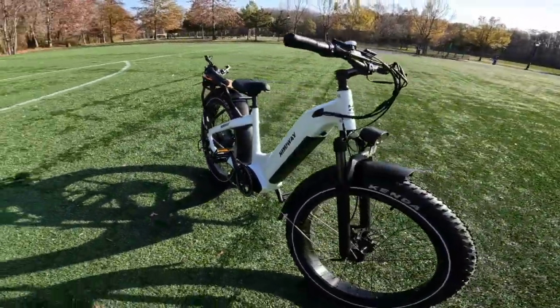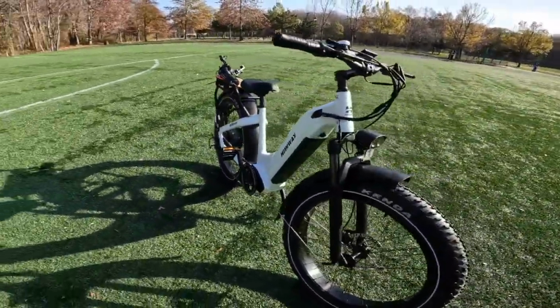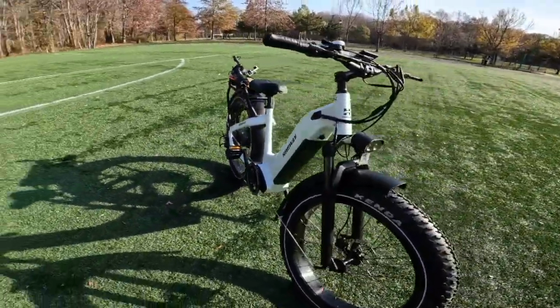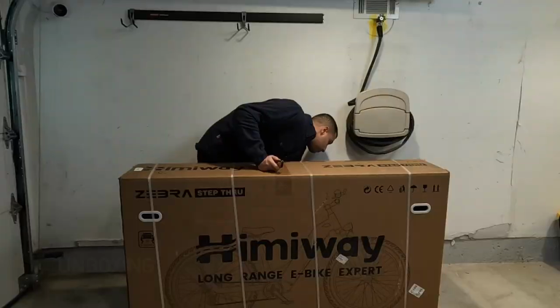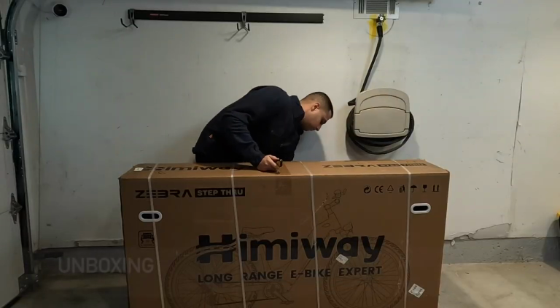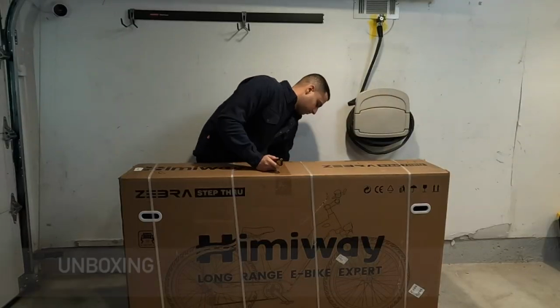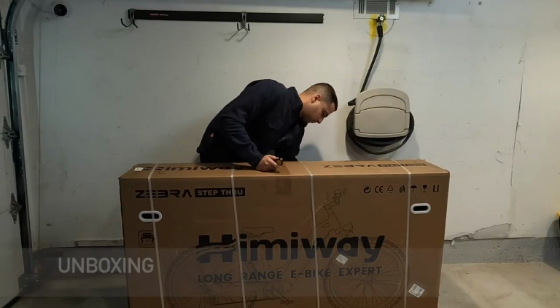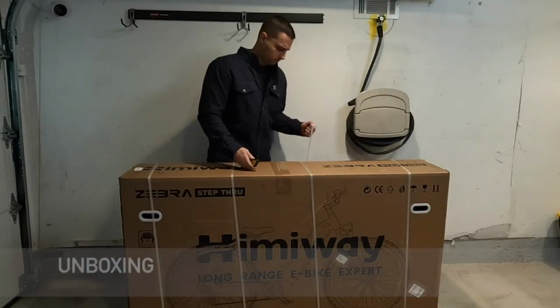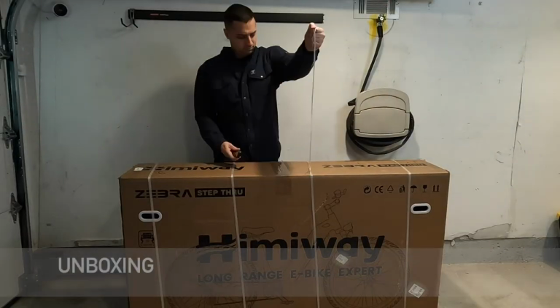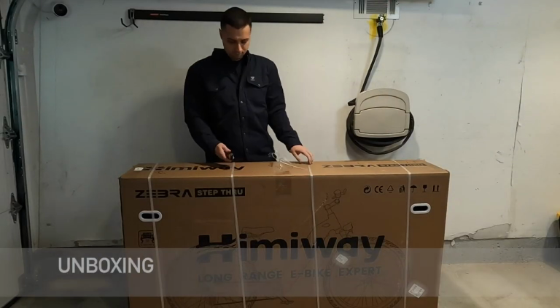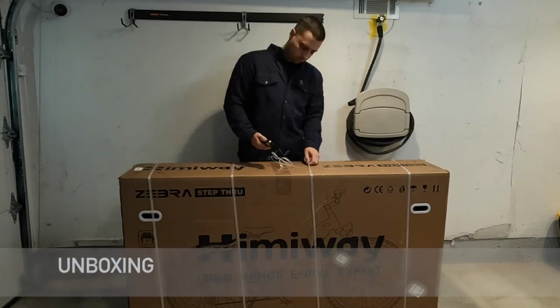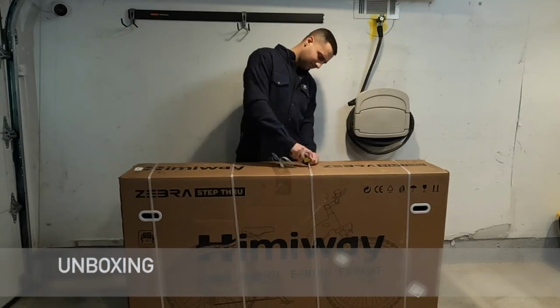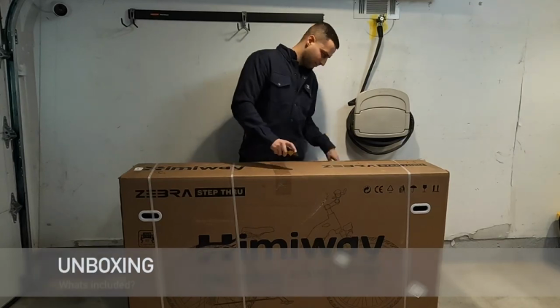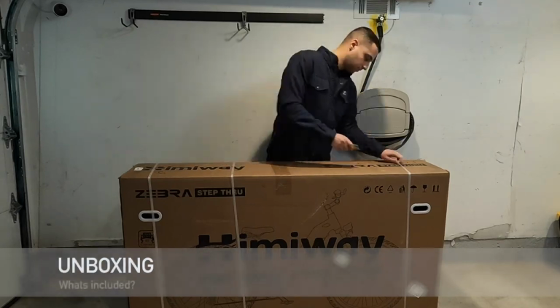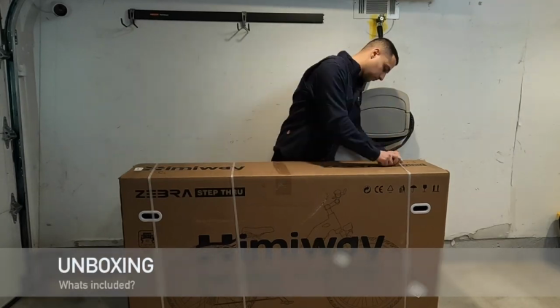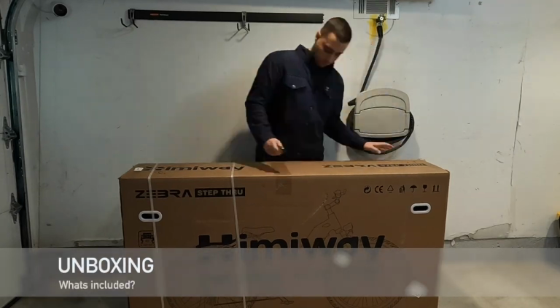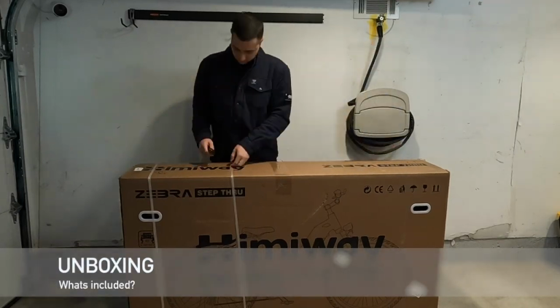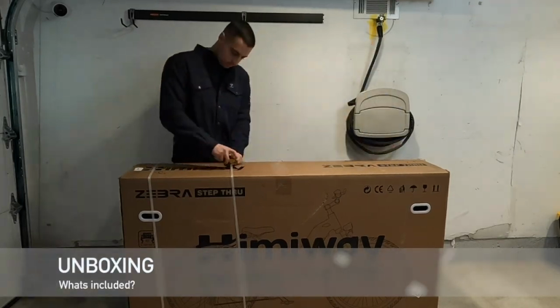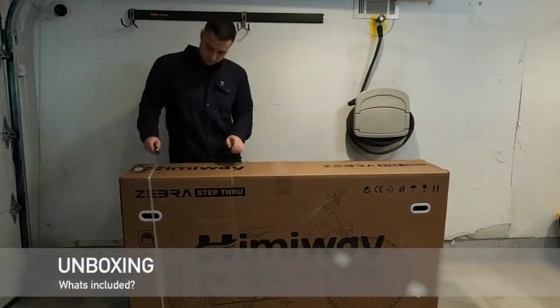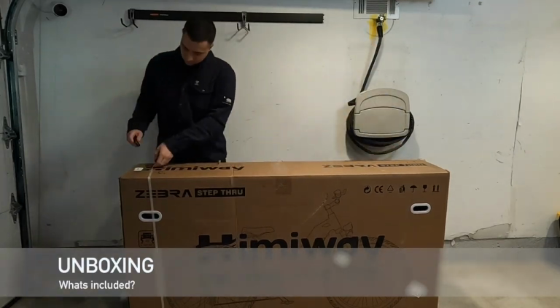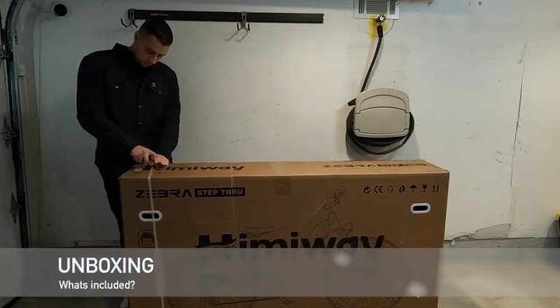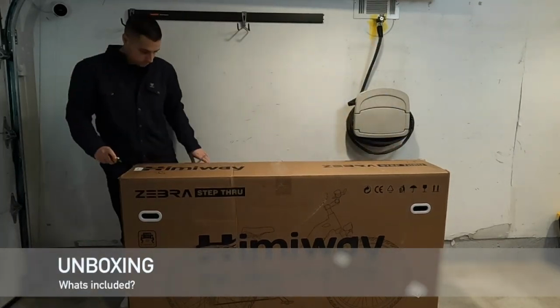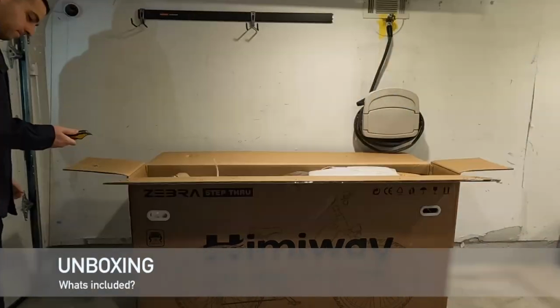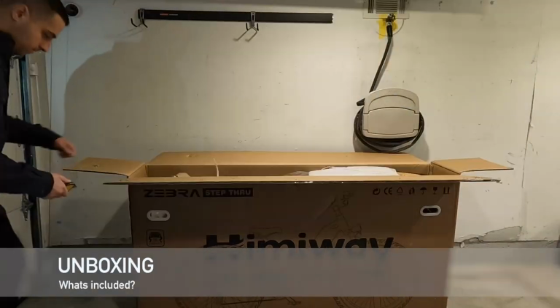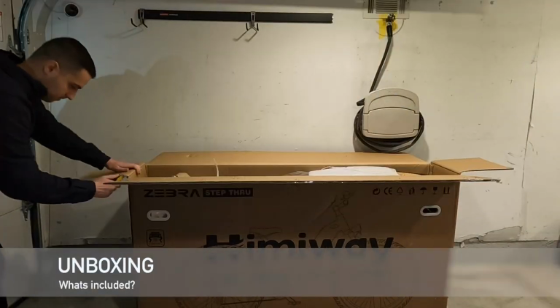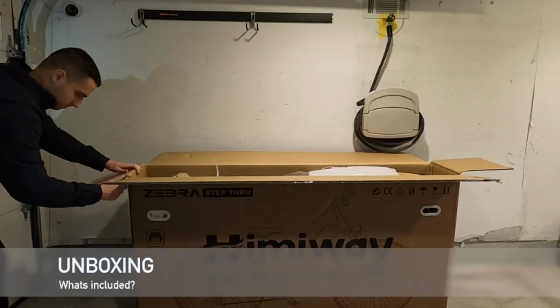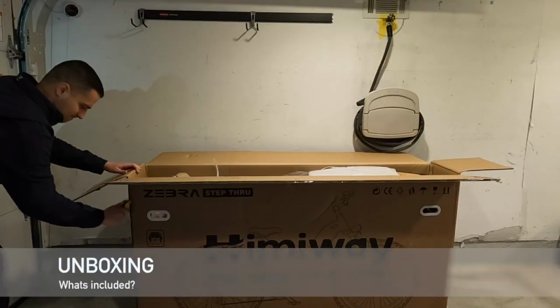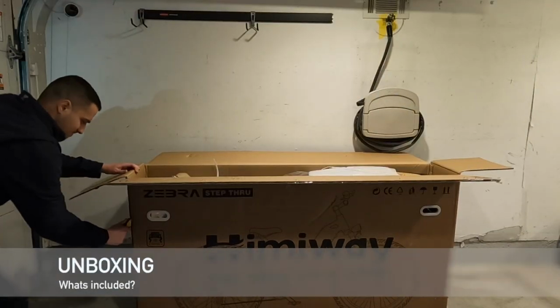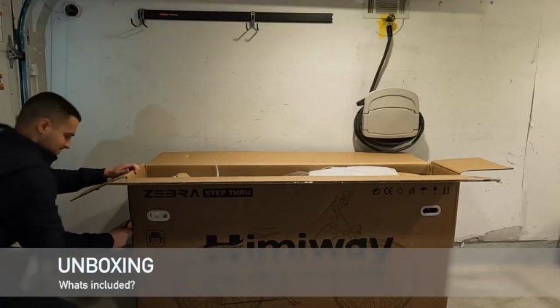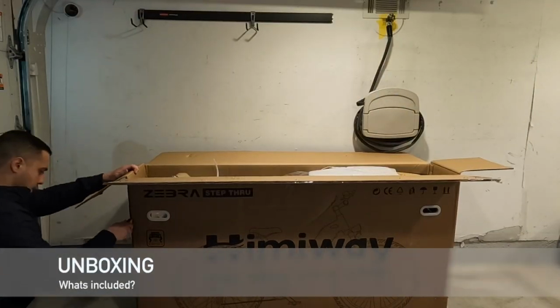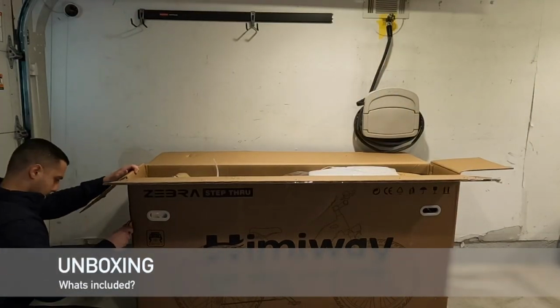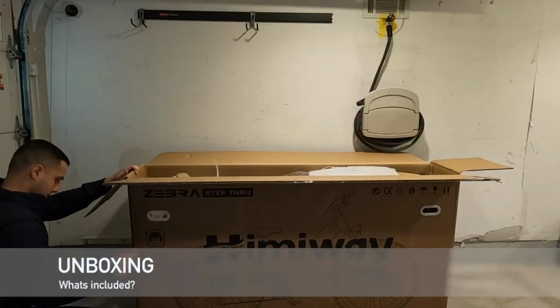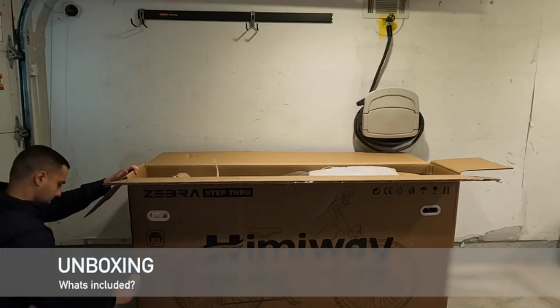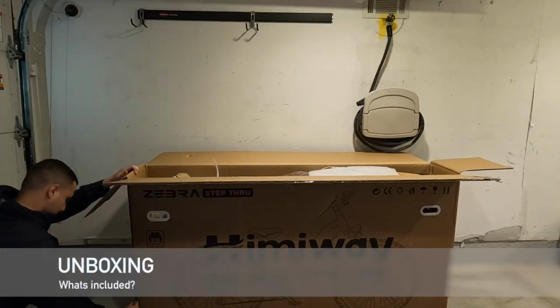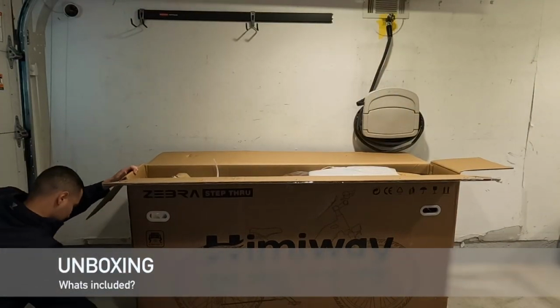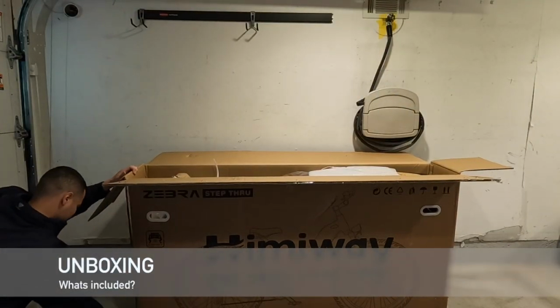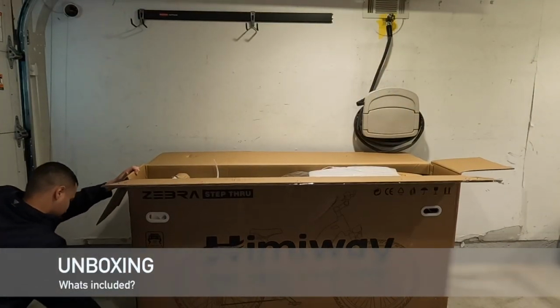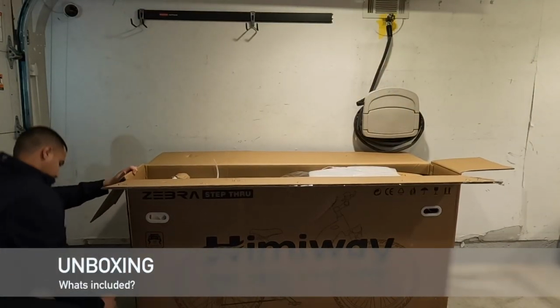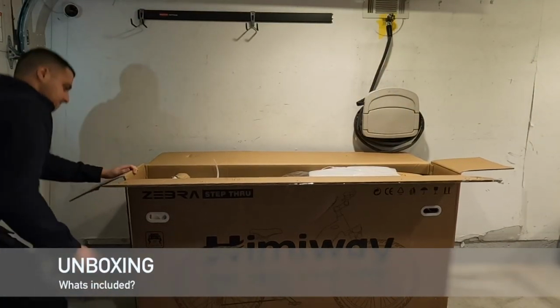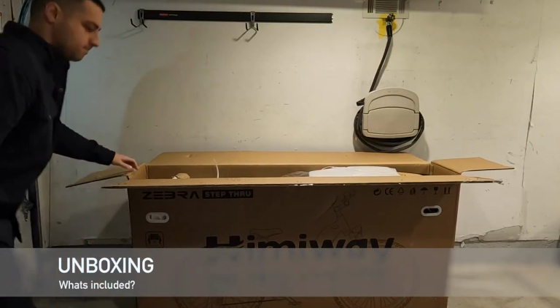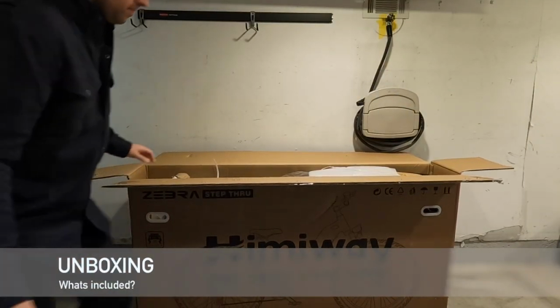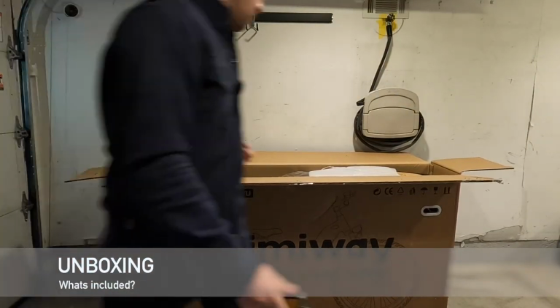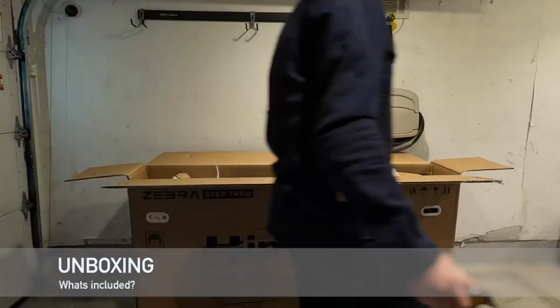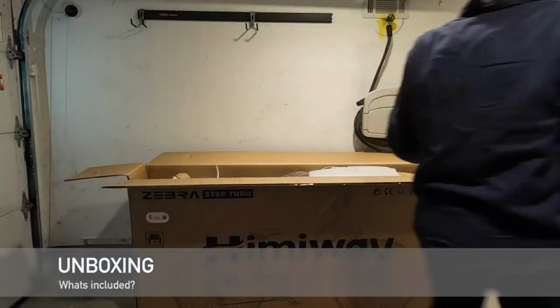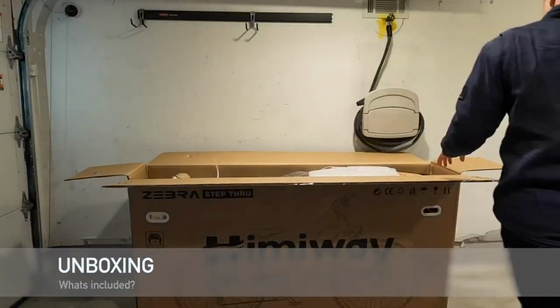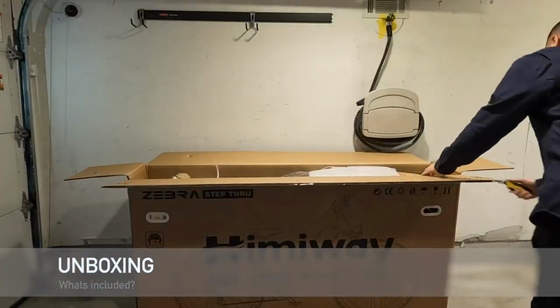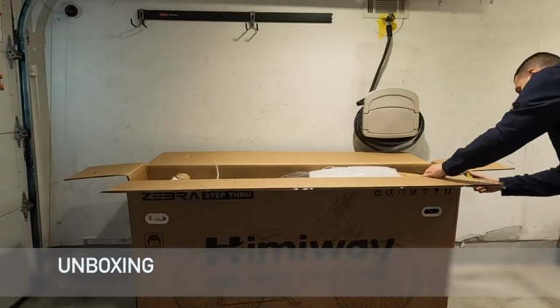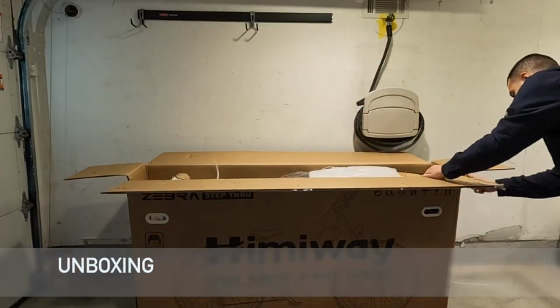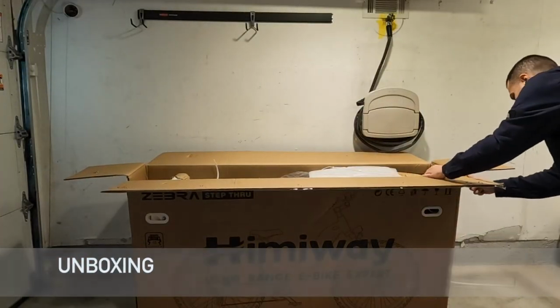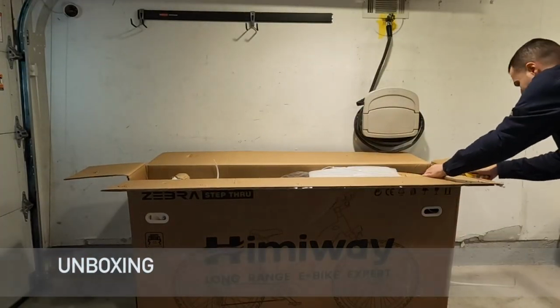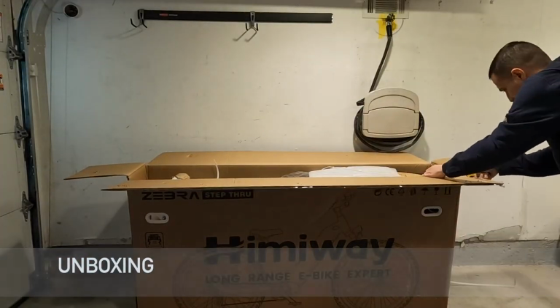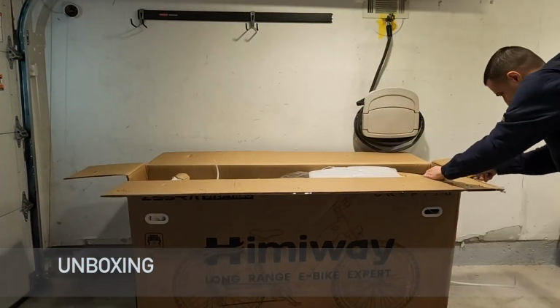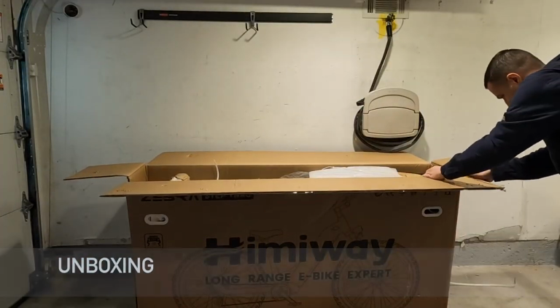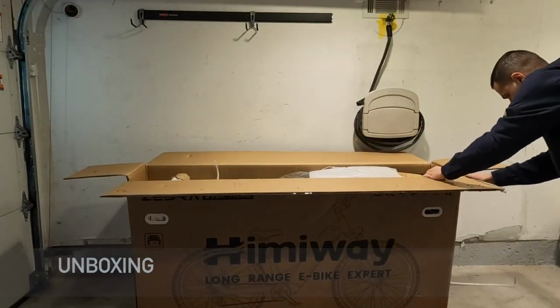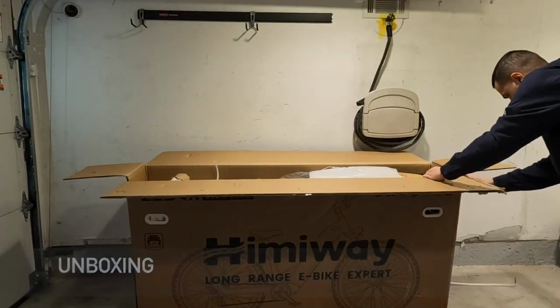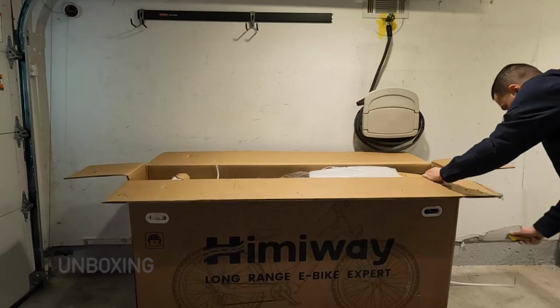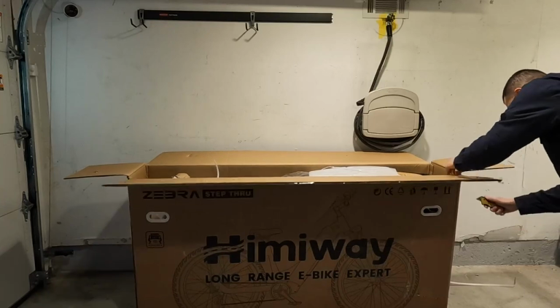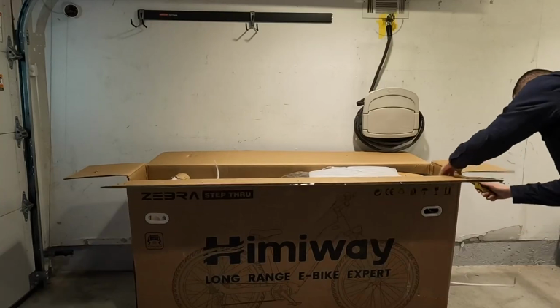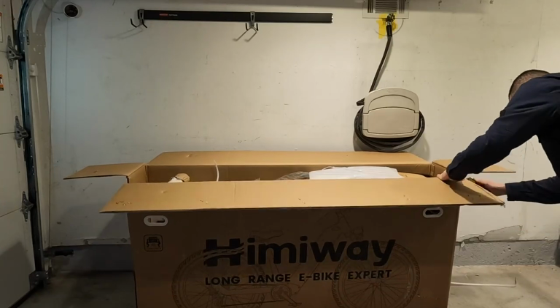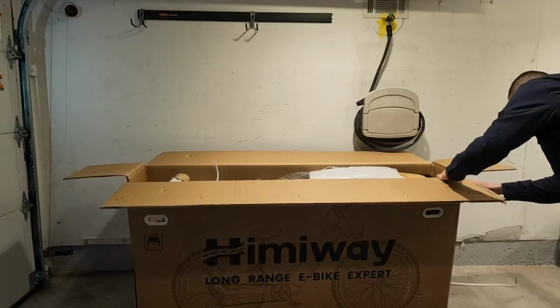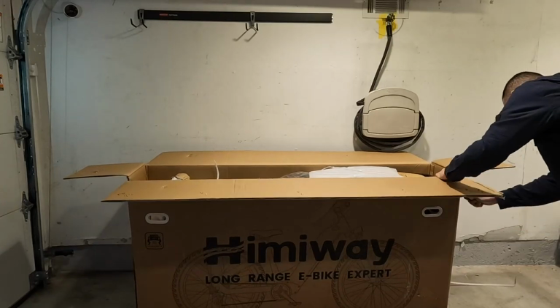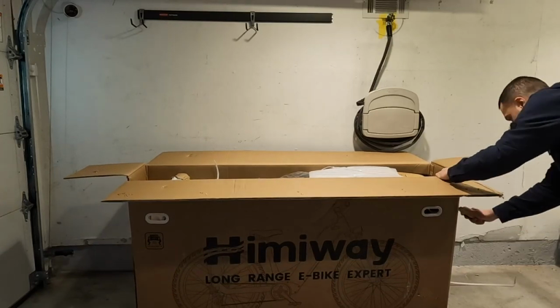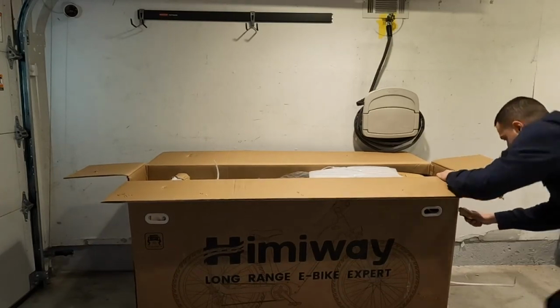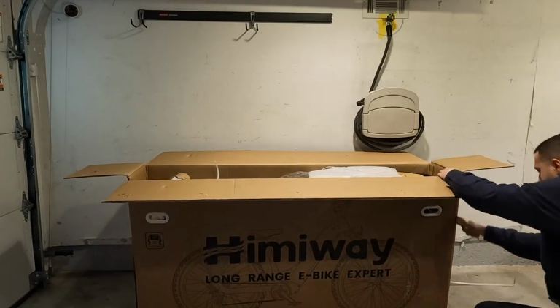The box arrived undamaged, weighs about 100 pounds, thick cardboard, so it's really nicely put together.